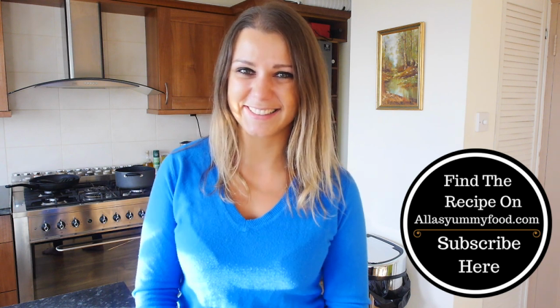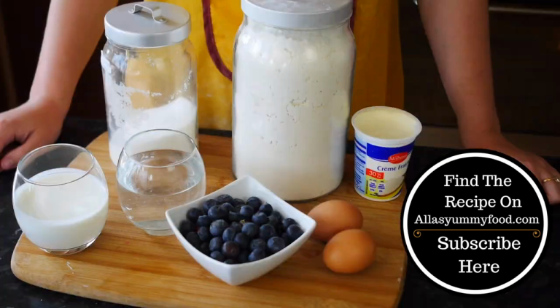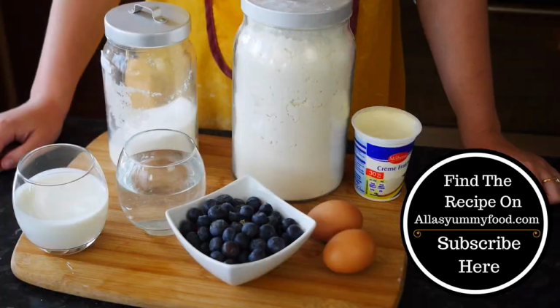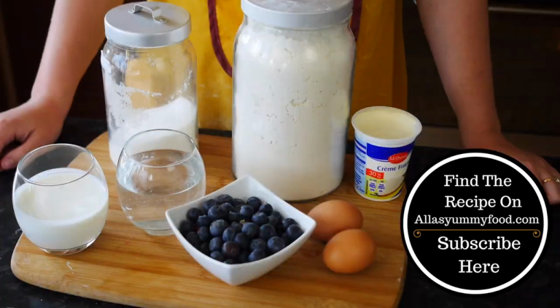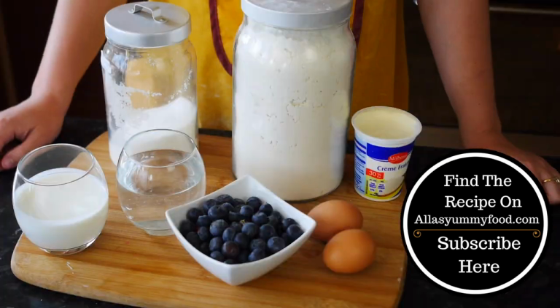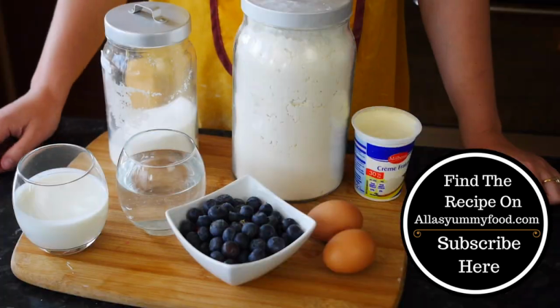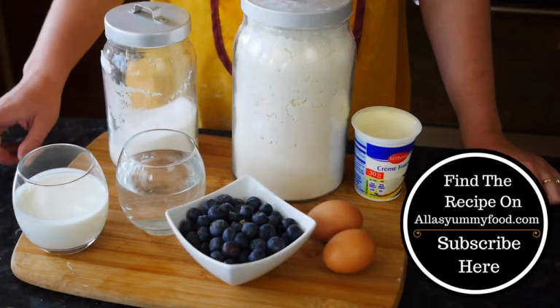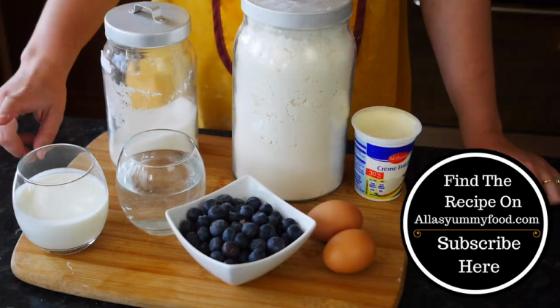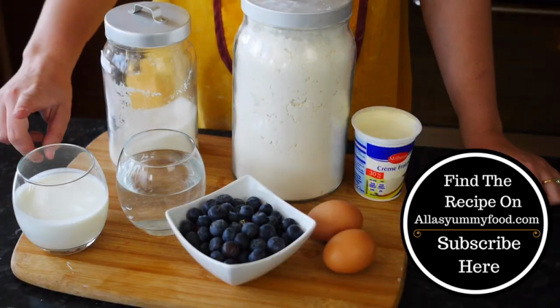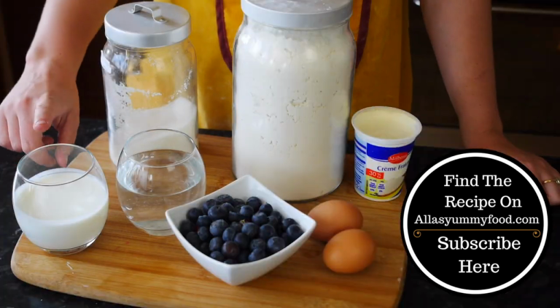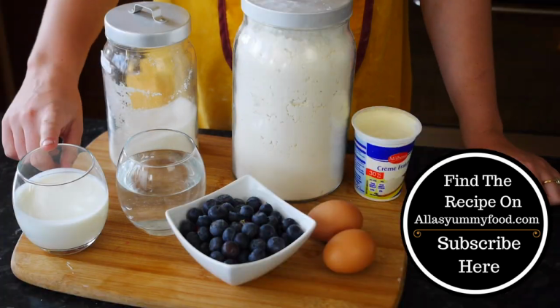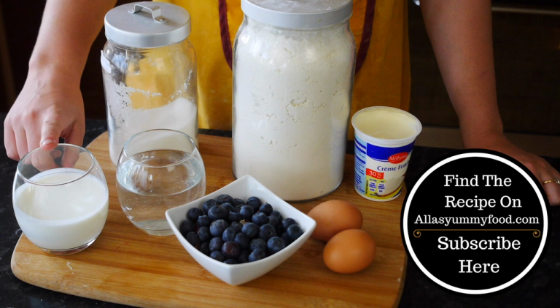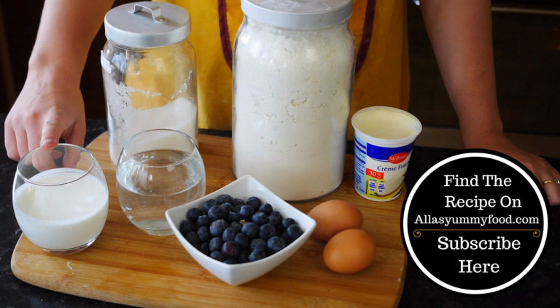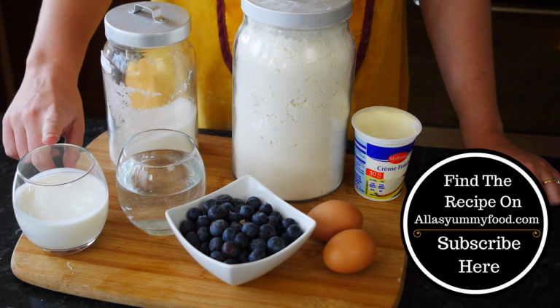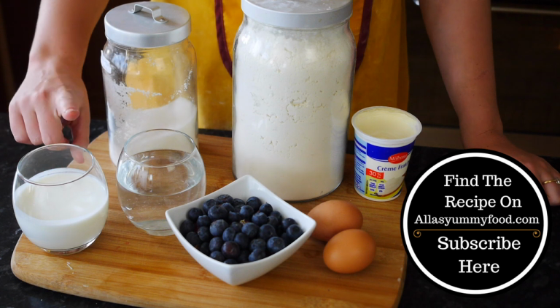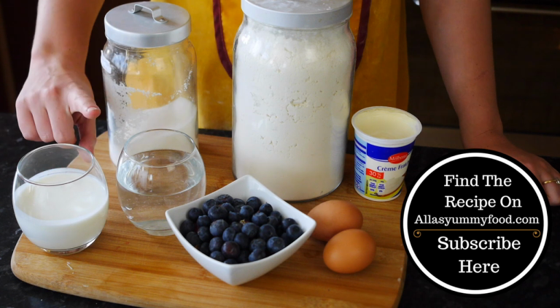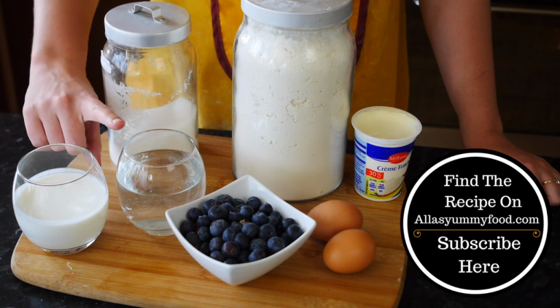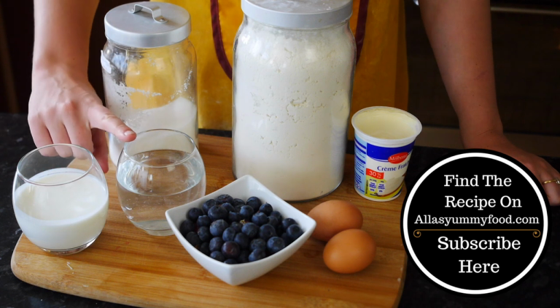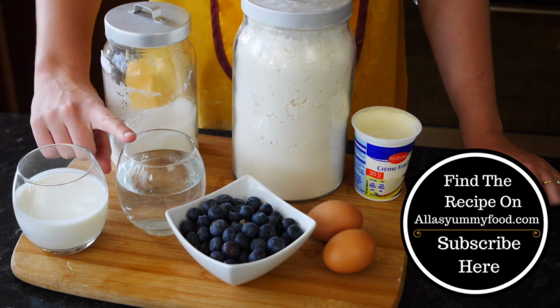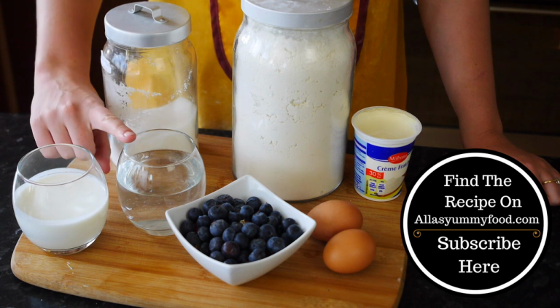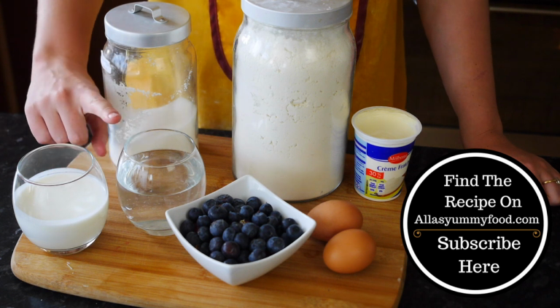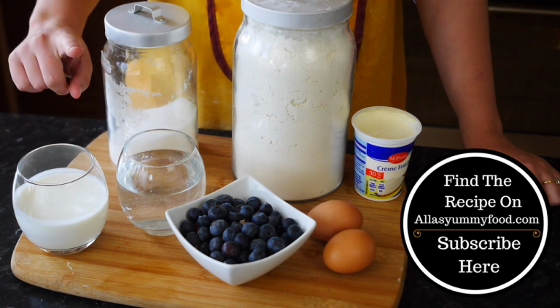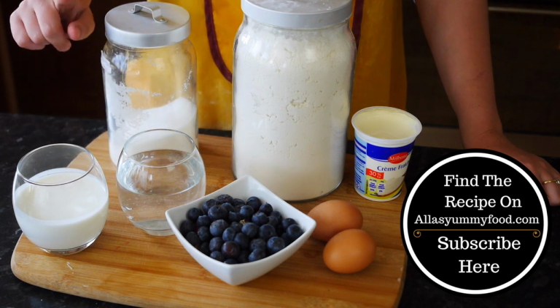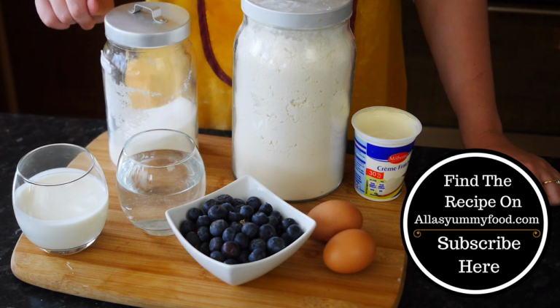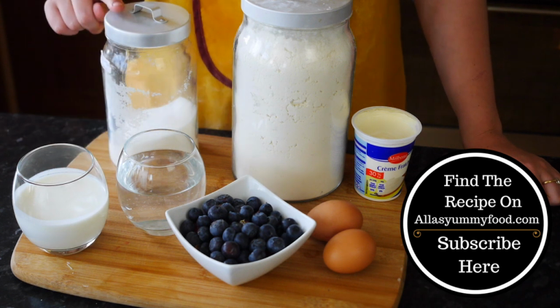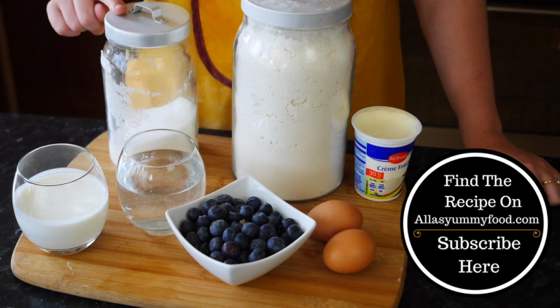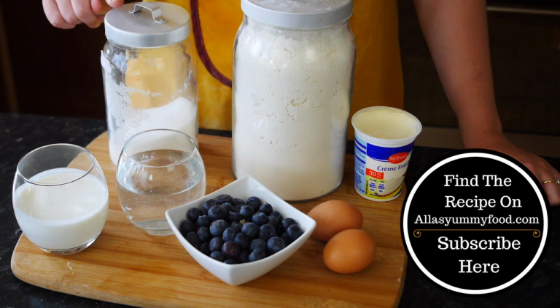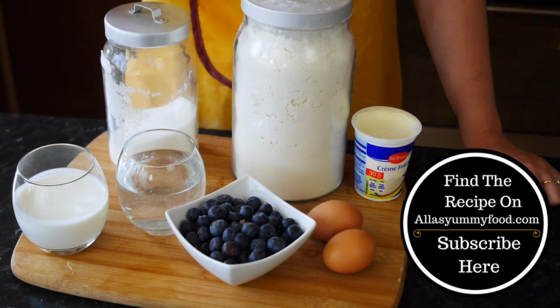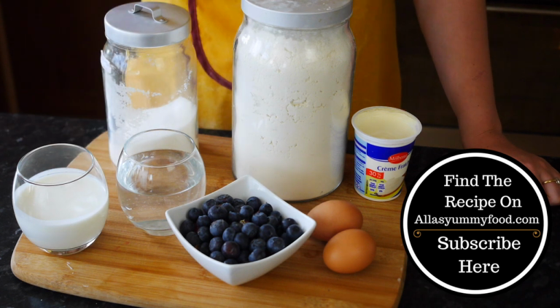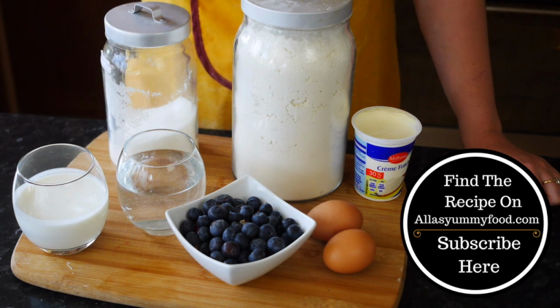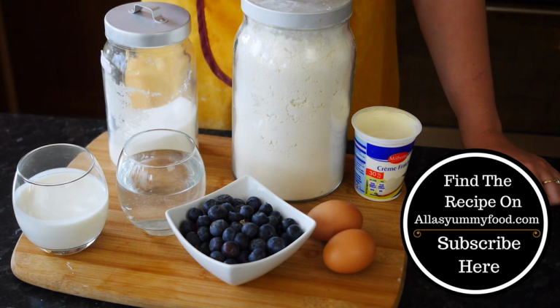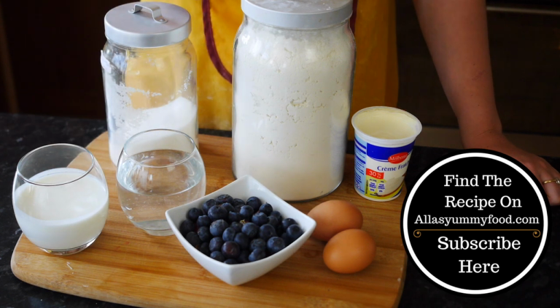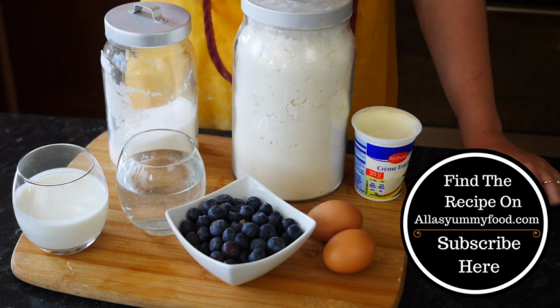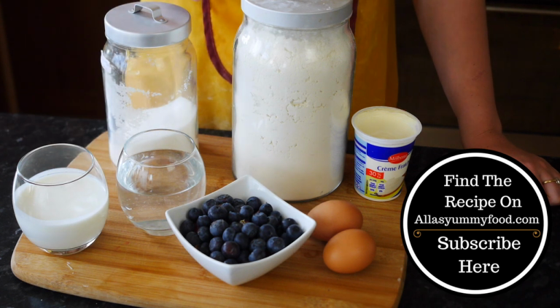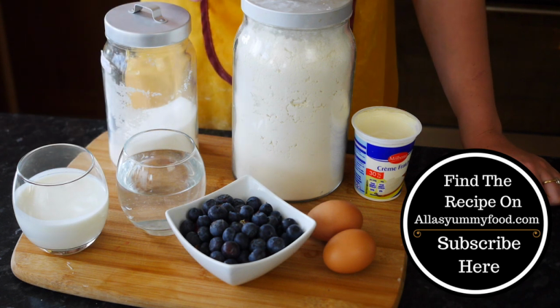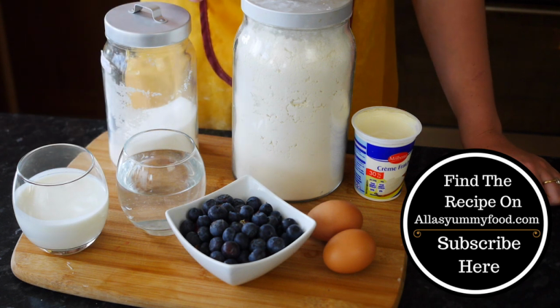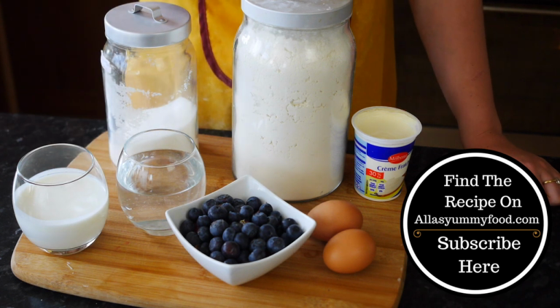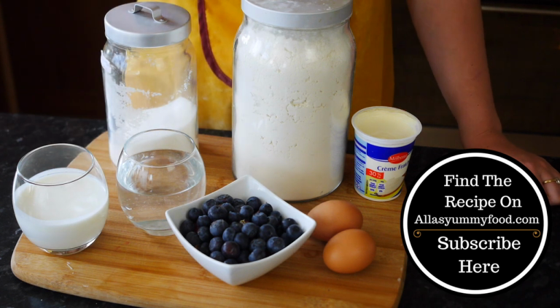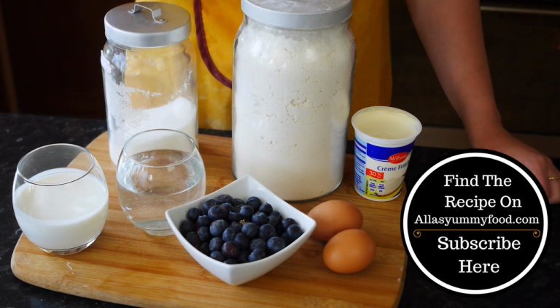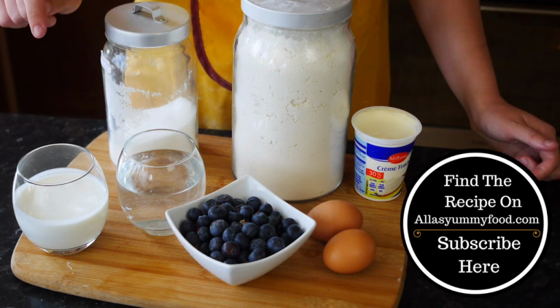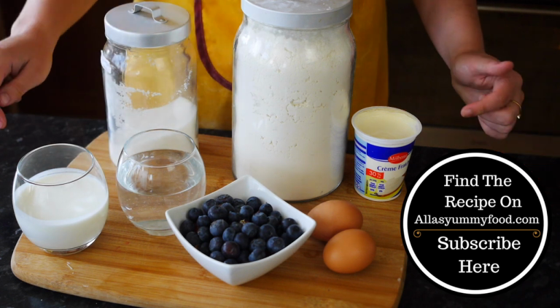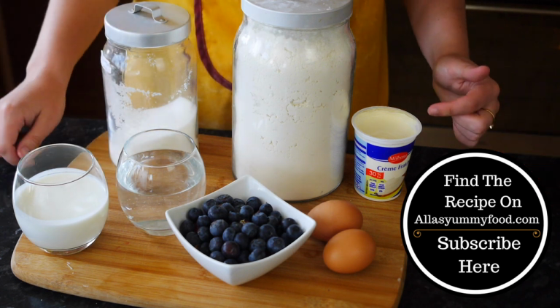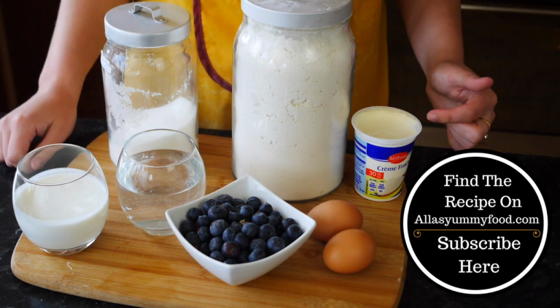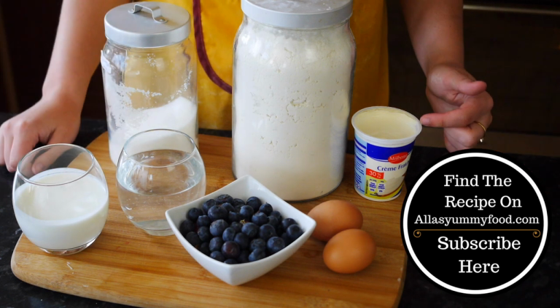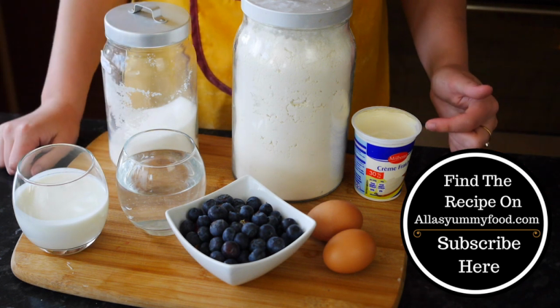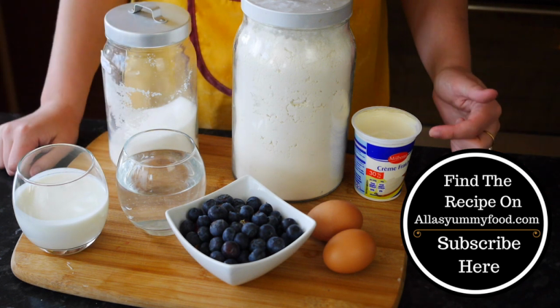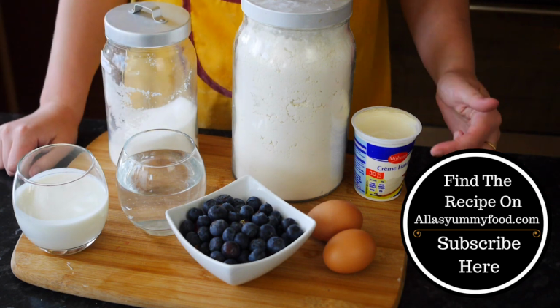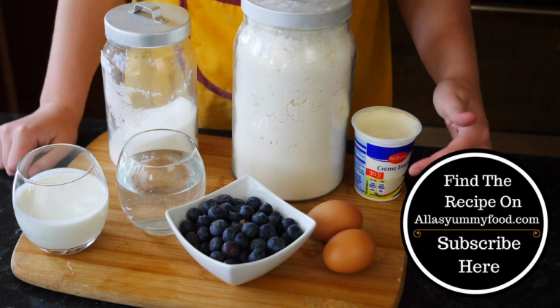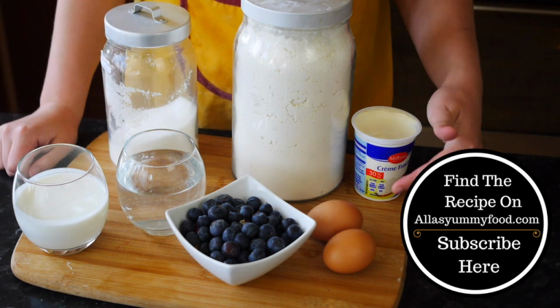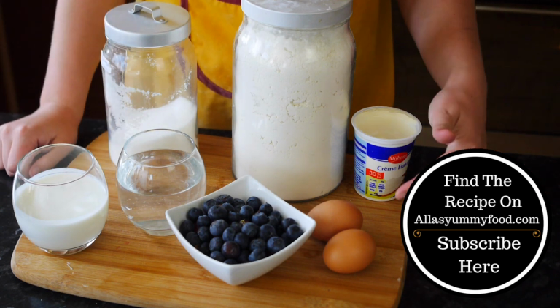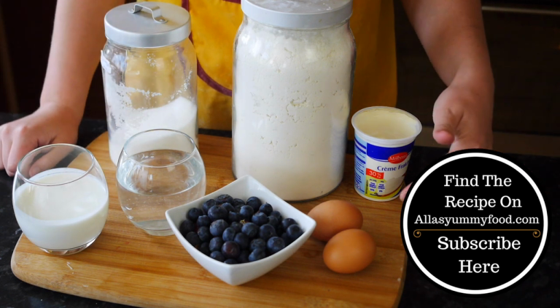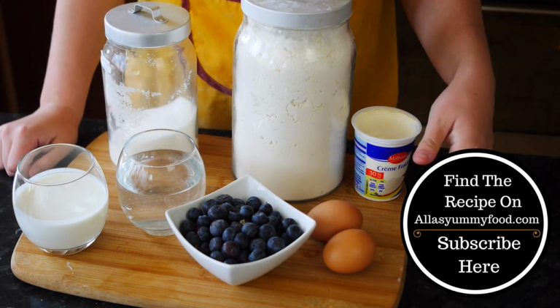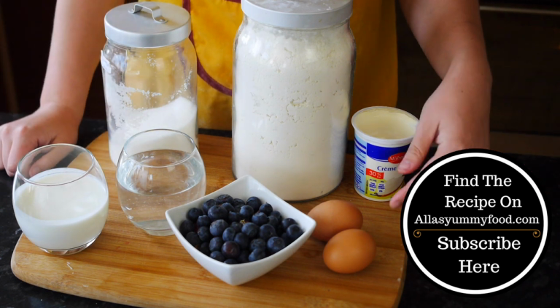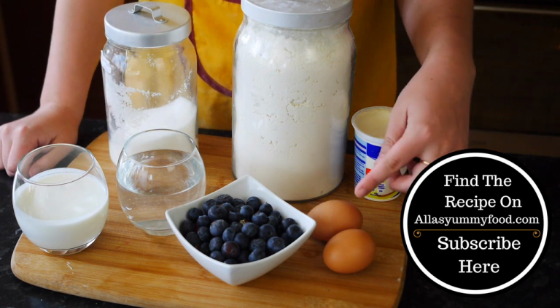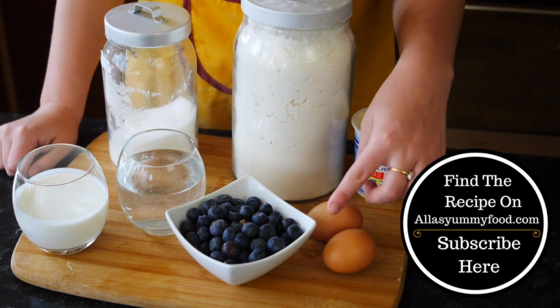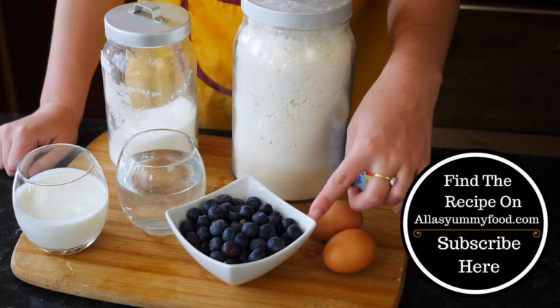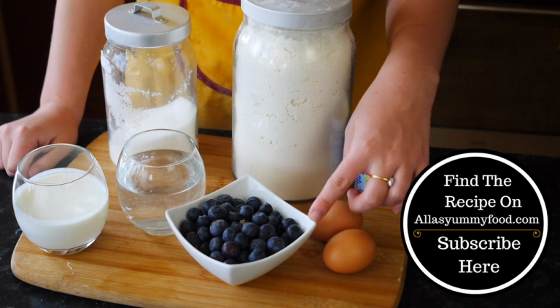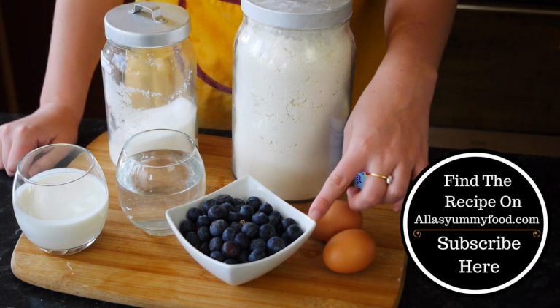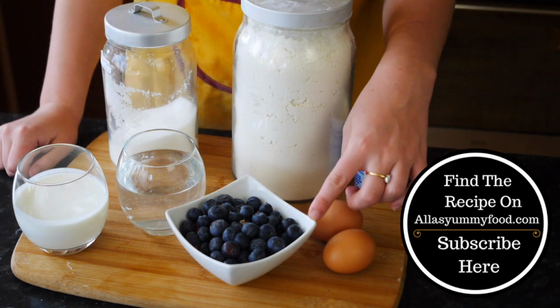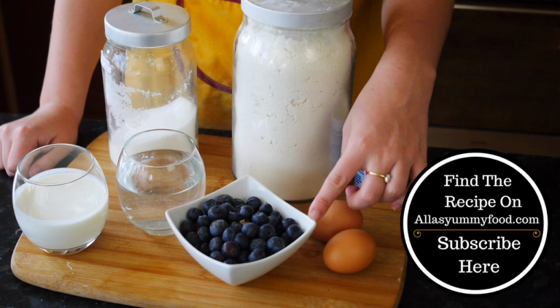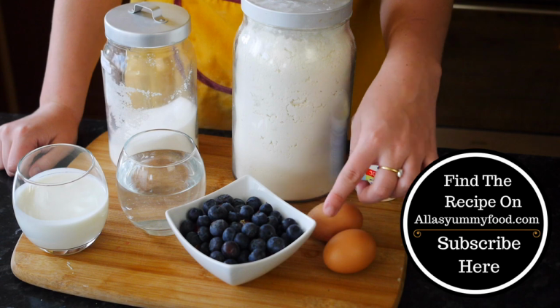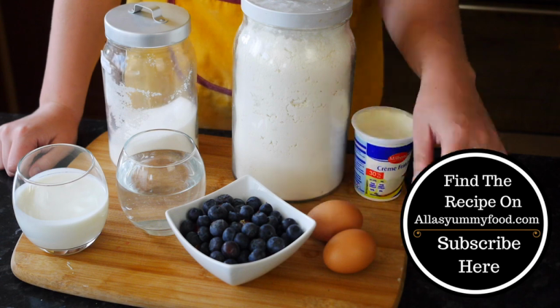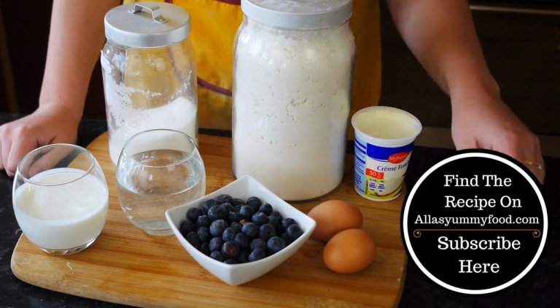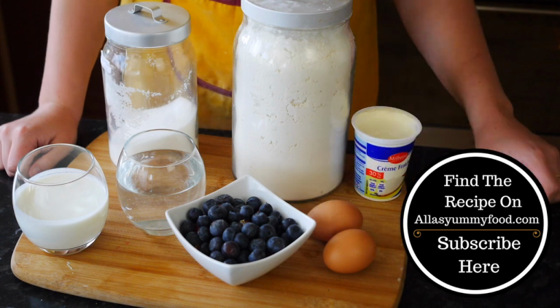We are going to need buttermilk, warm water, sugar, plain white flour, sour cream, eggs, and fresh blueberries.